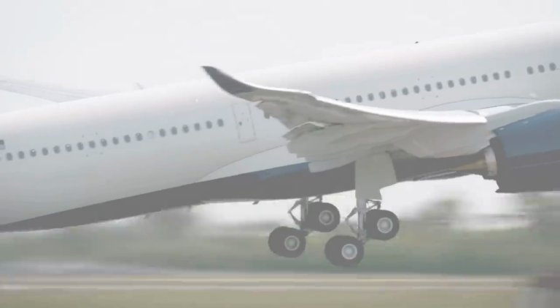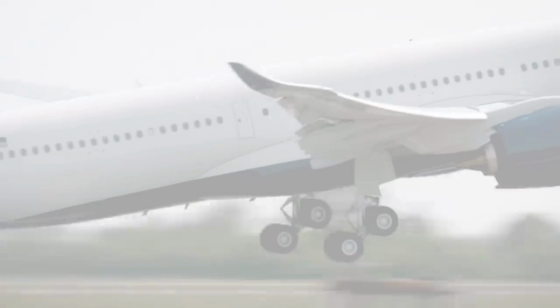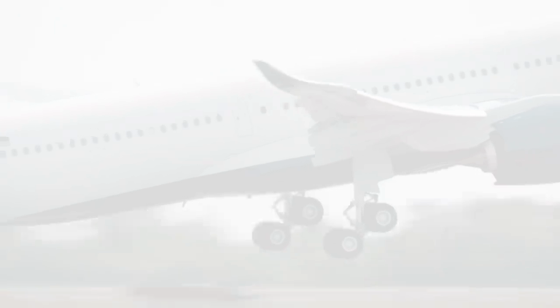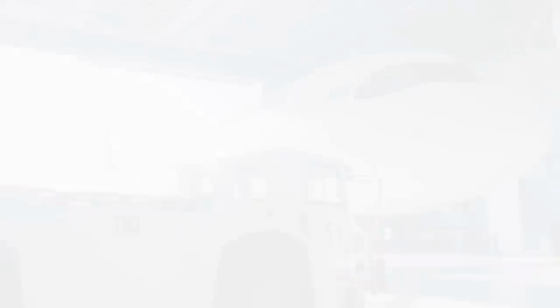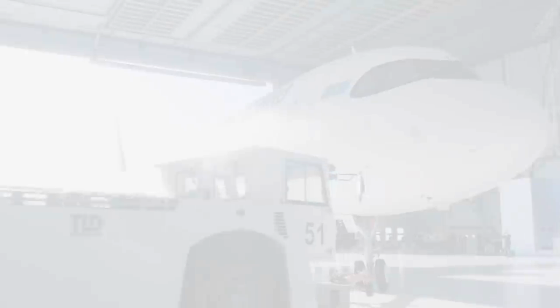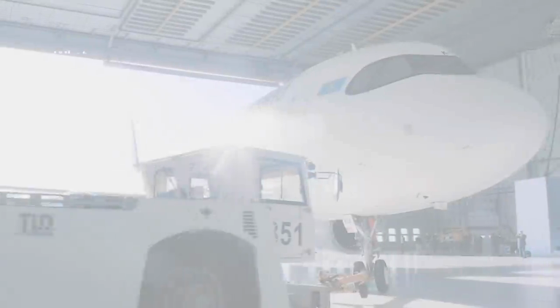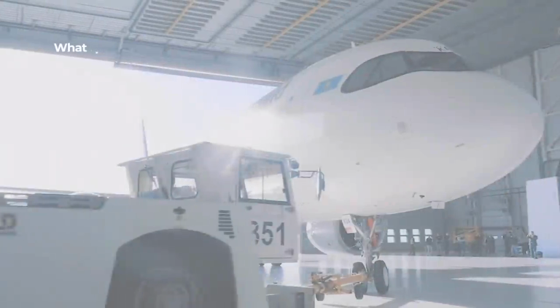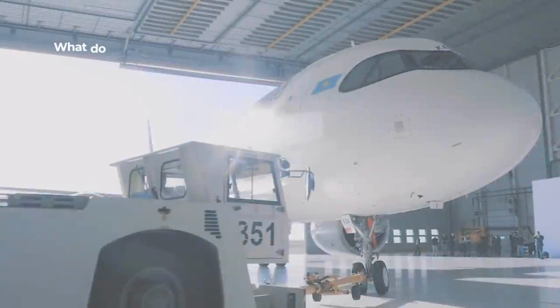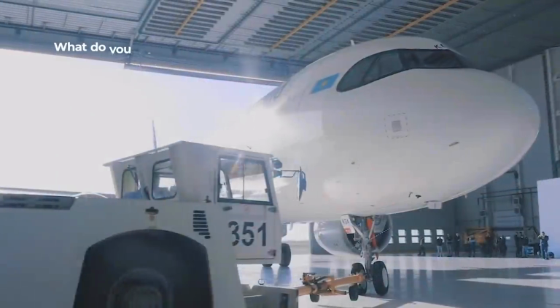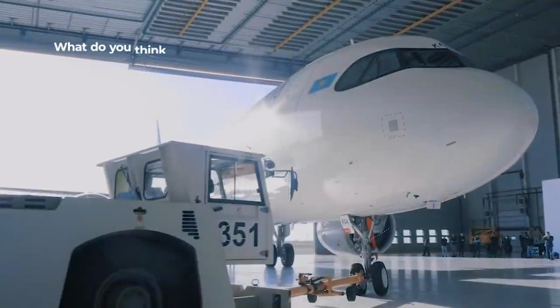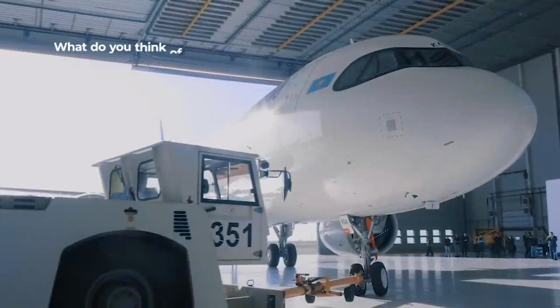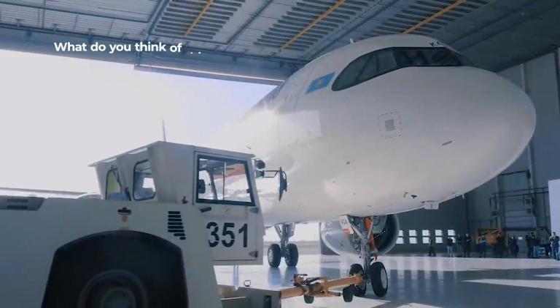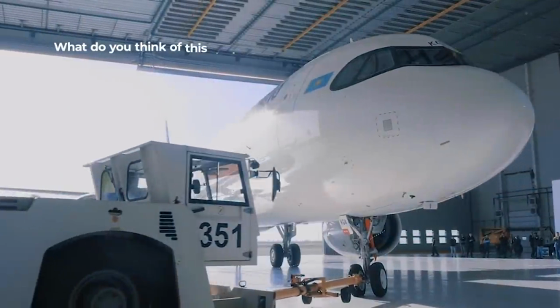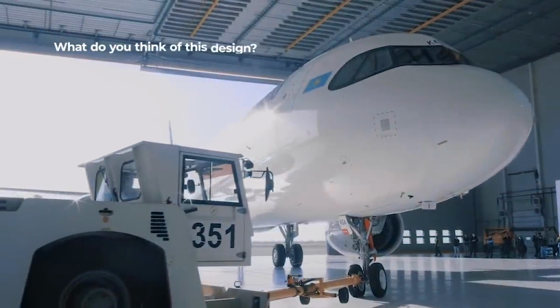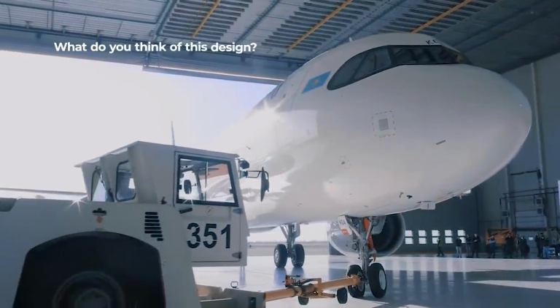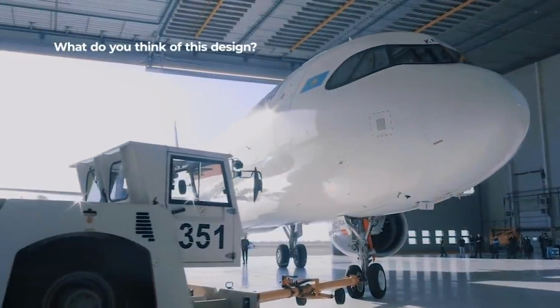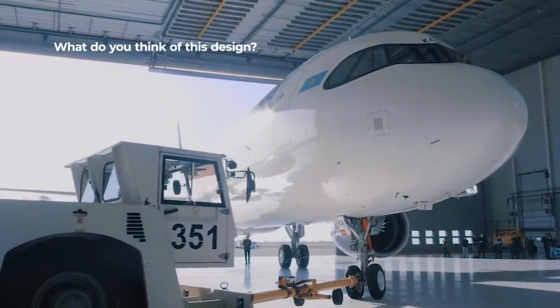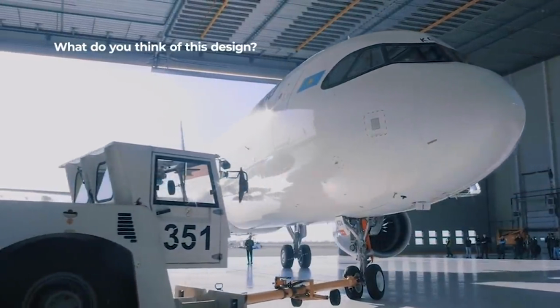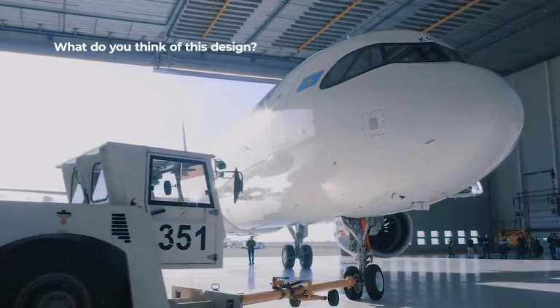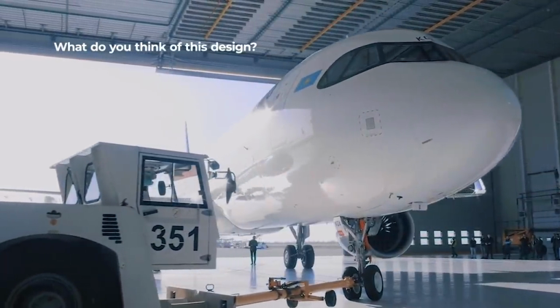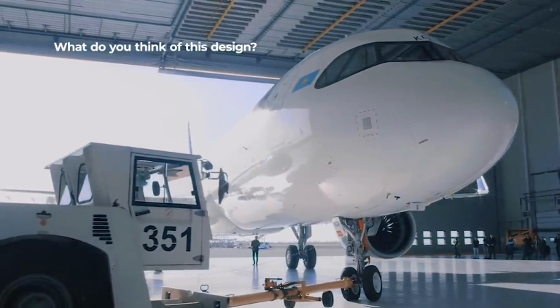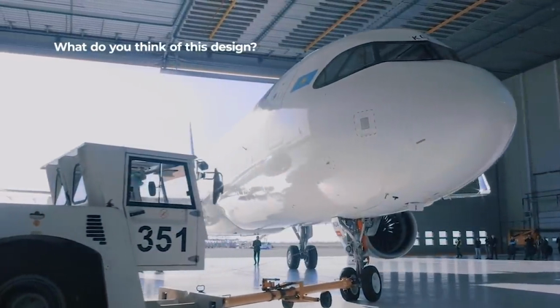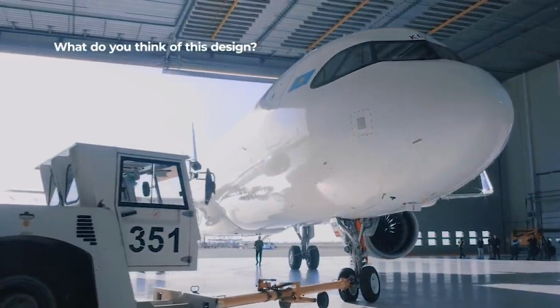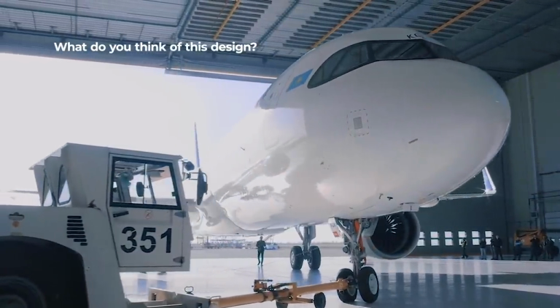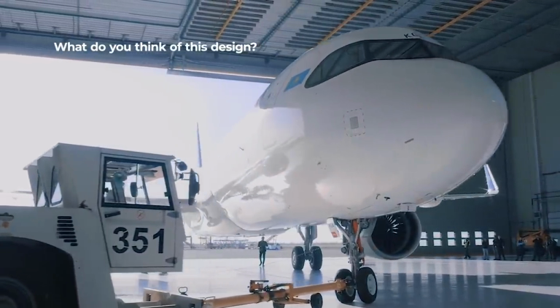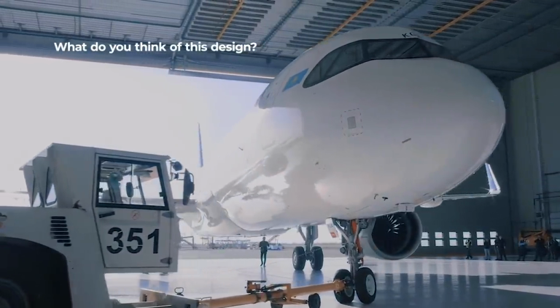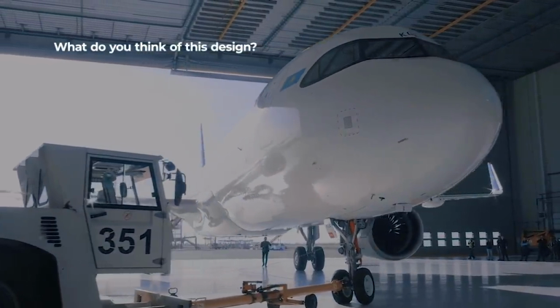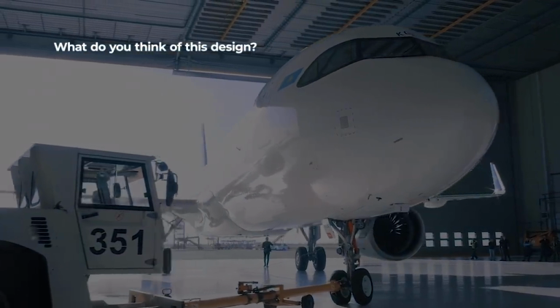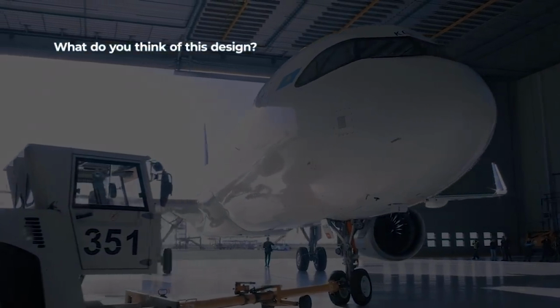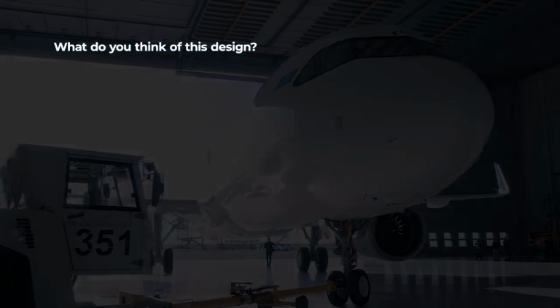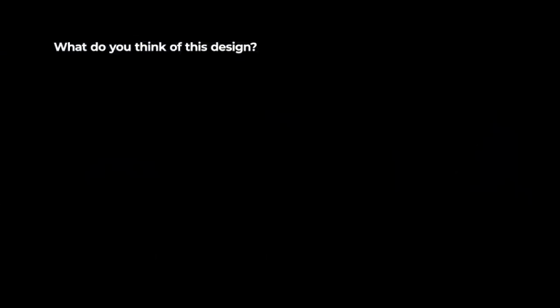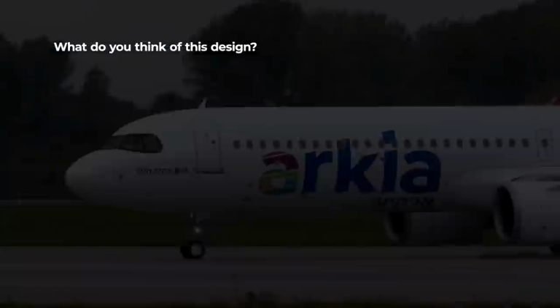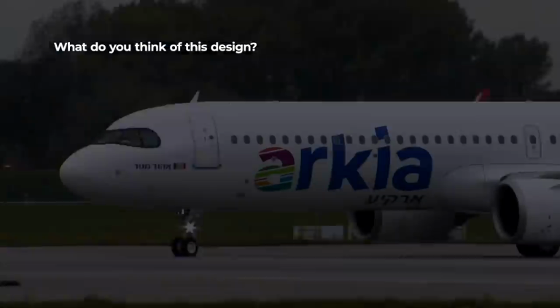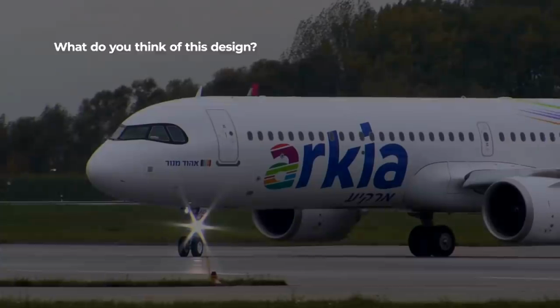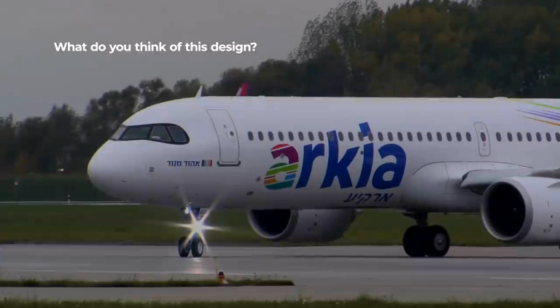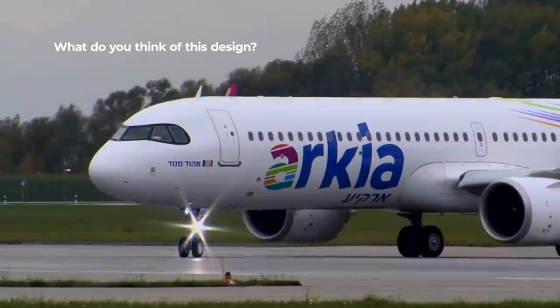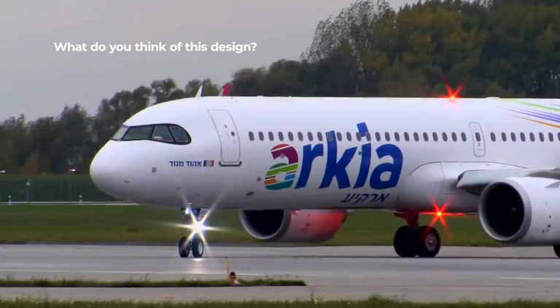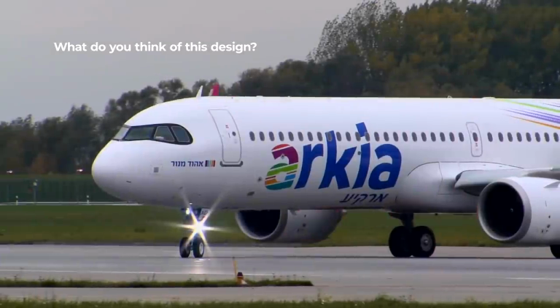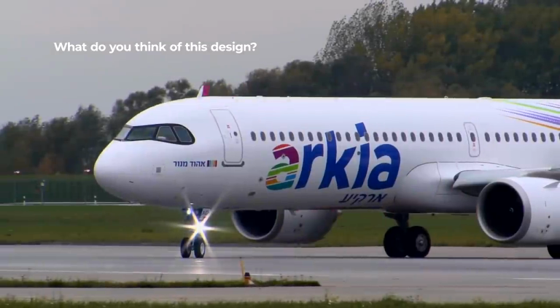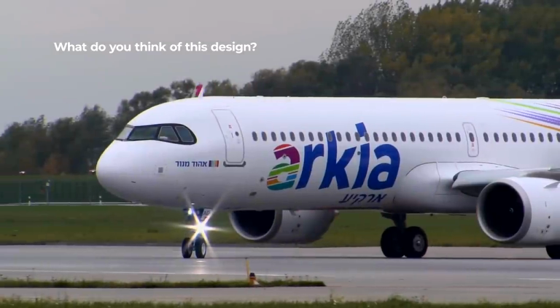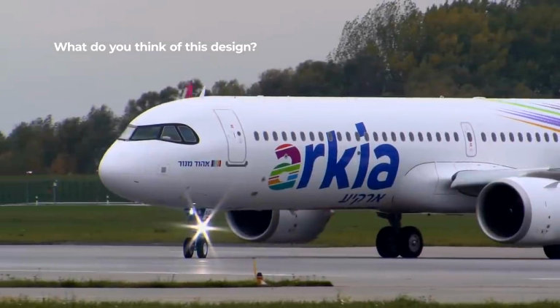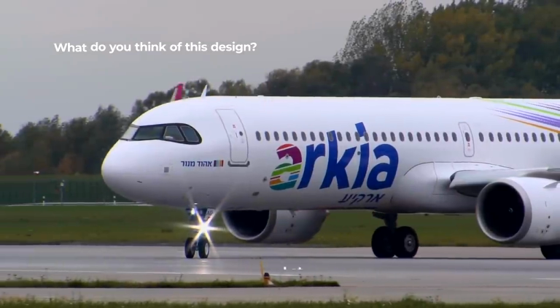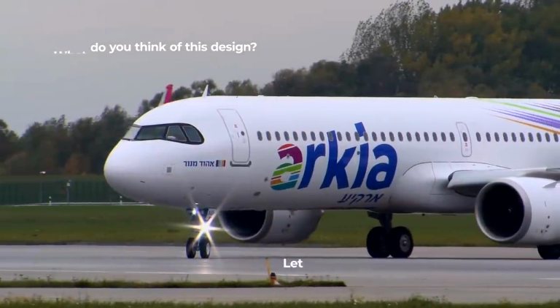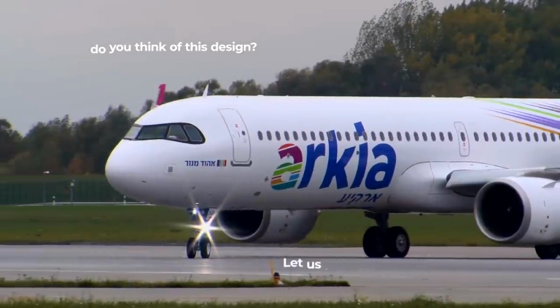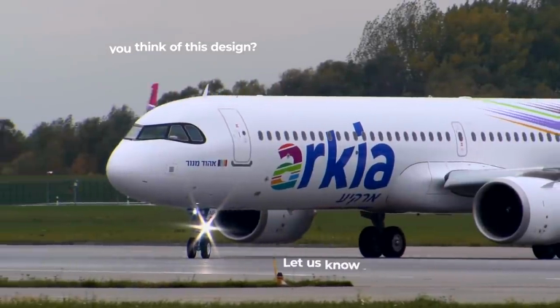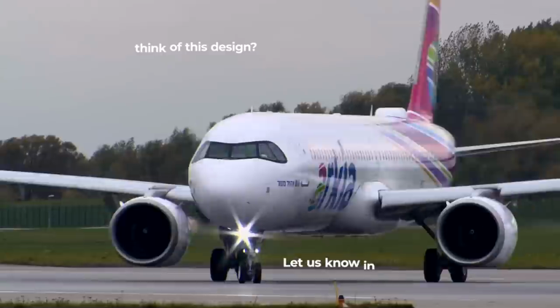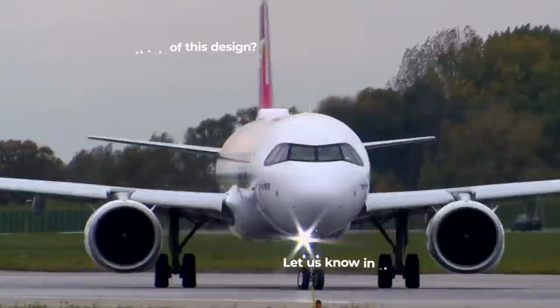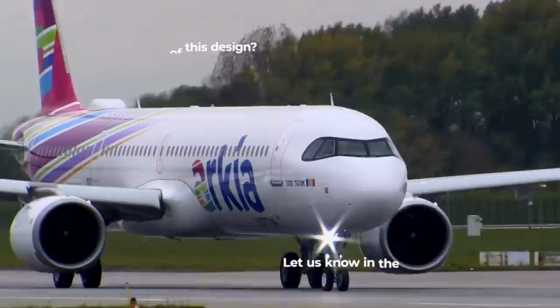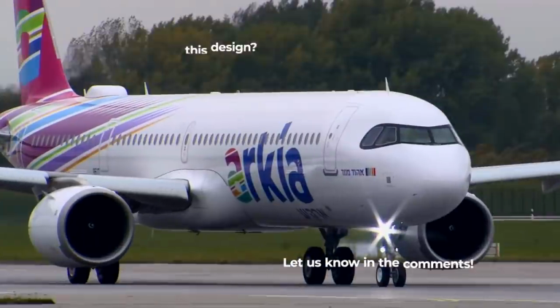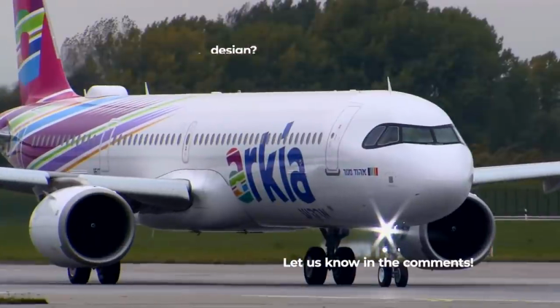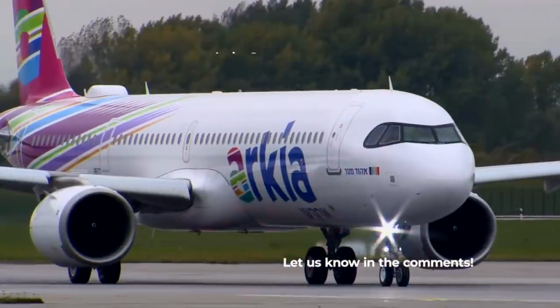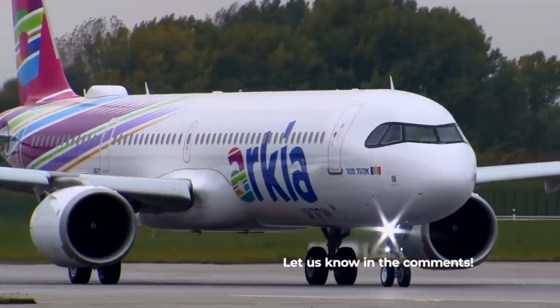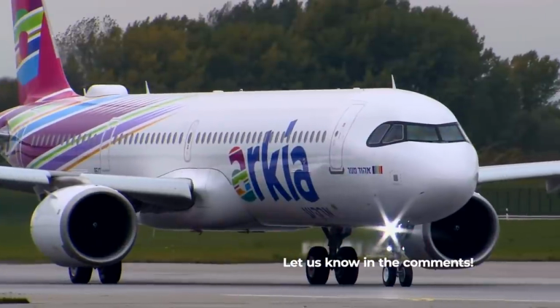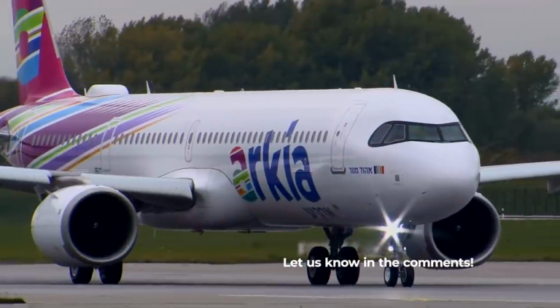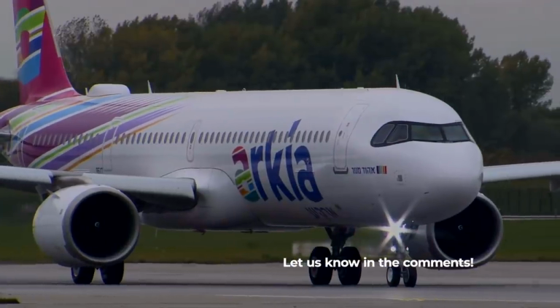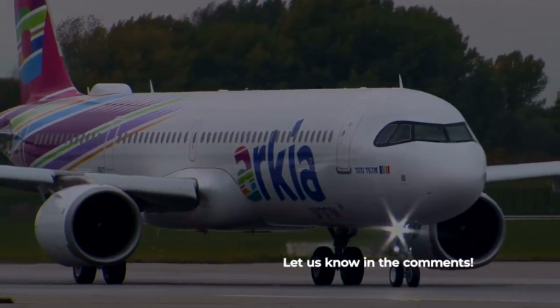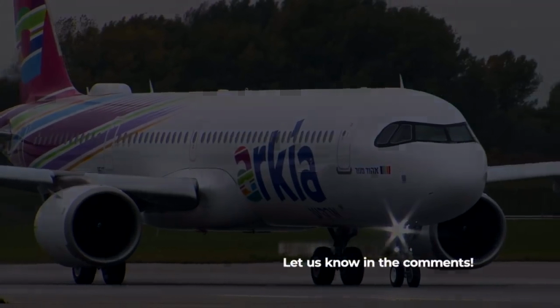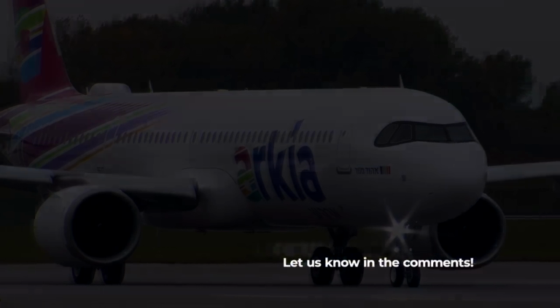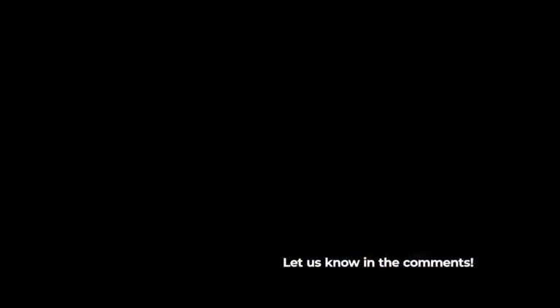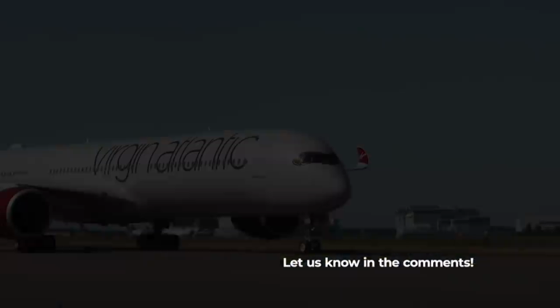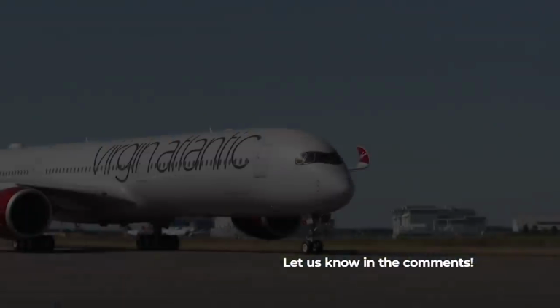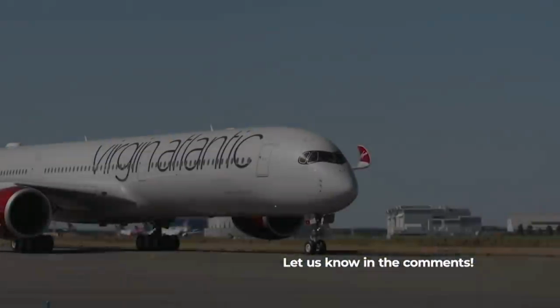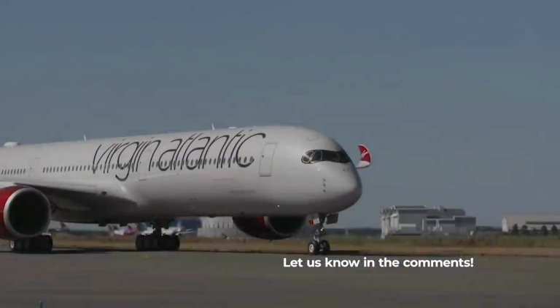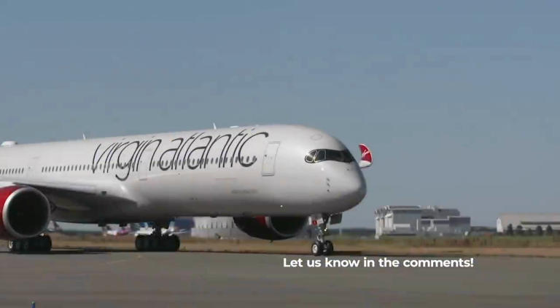What do you think about Airbus's design choice? Do you like it over Boeing's offering? Let us know in the comments.